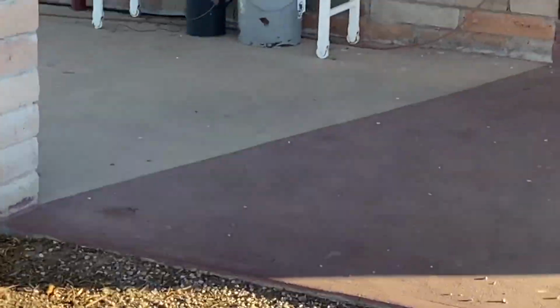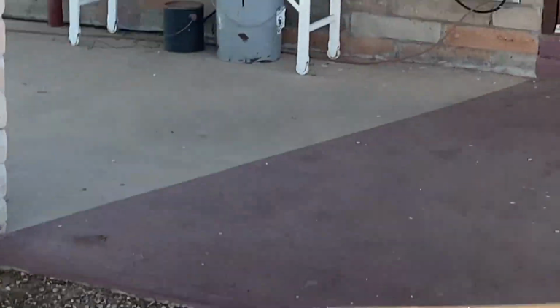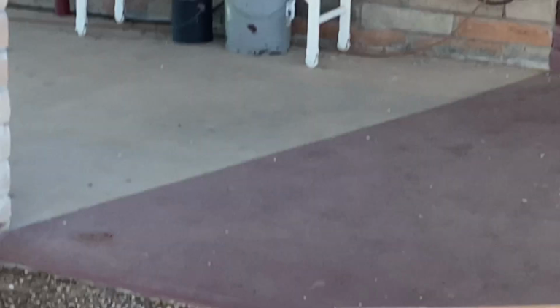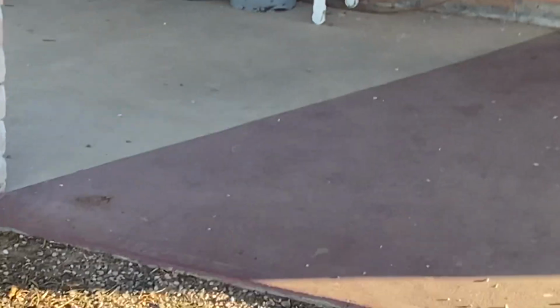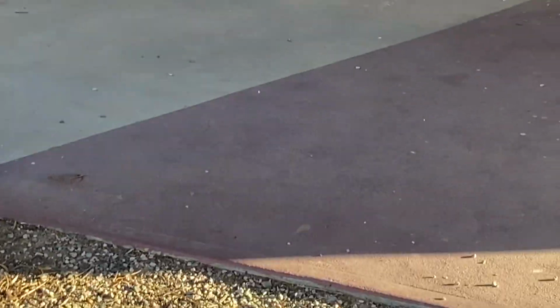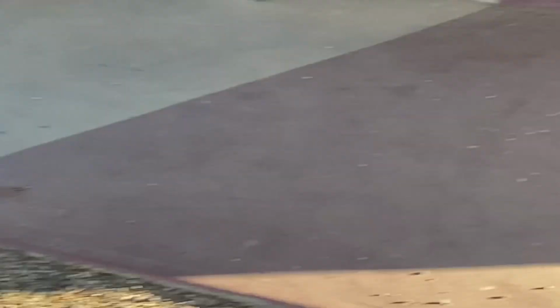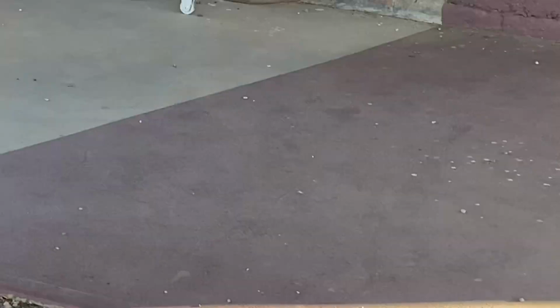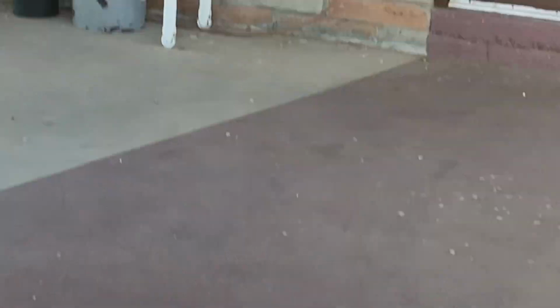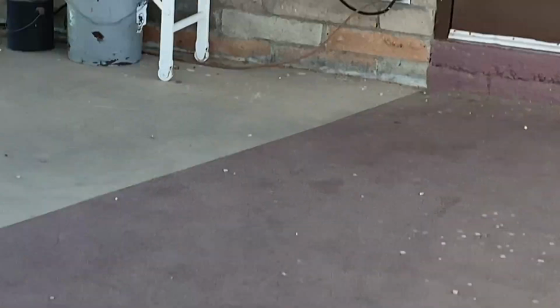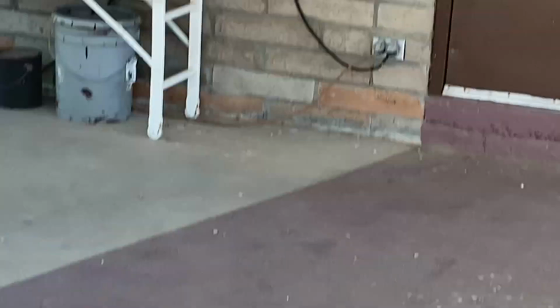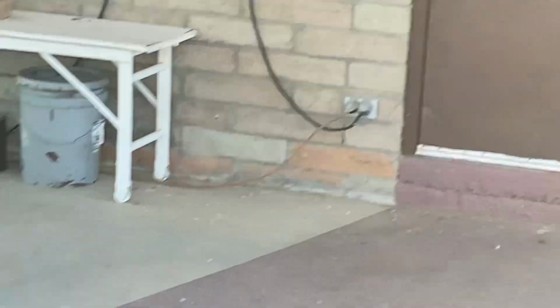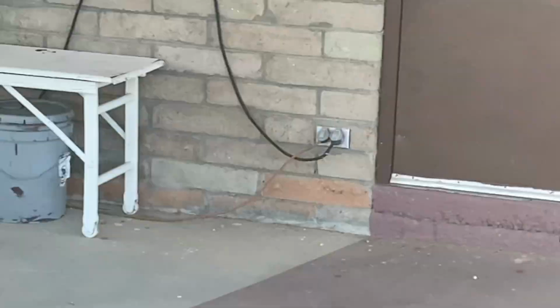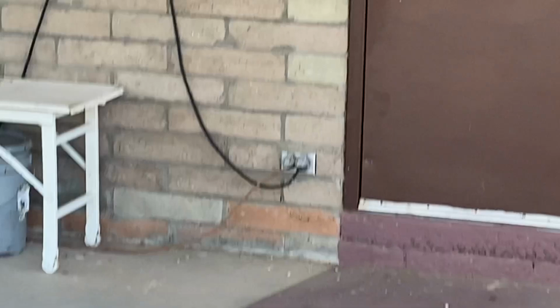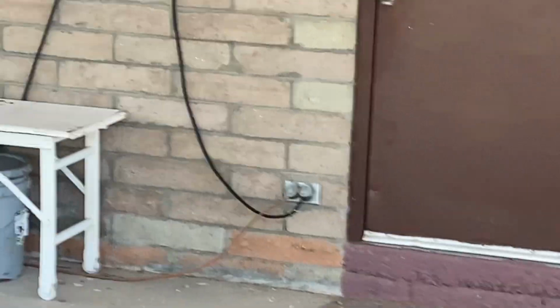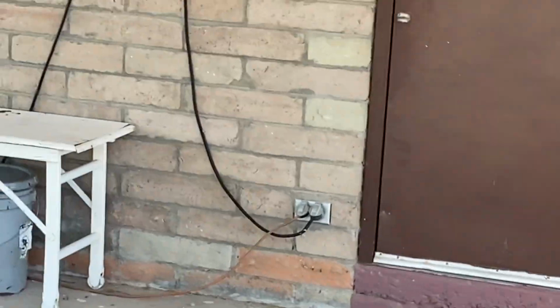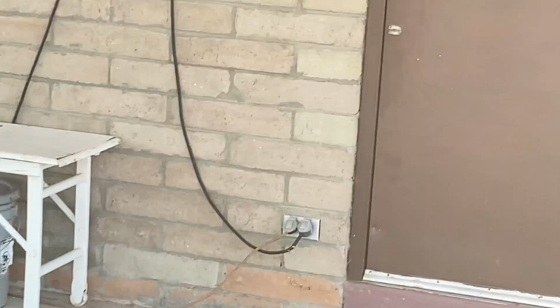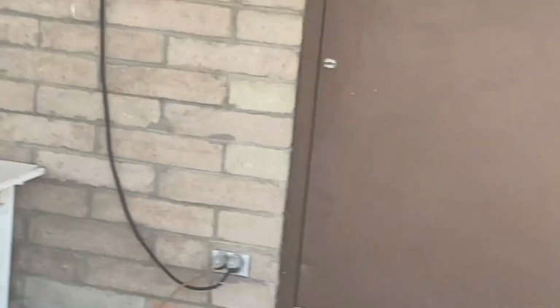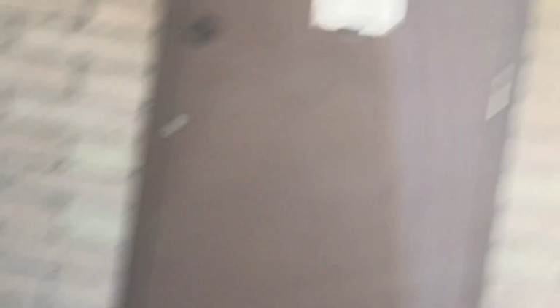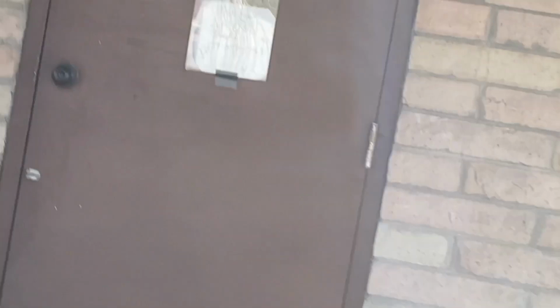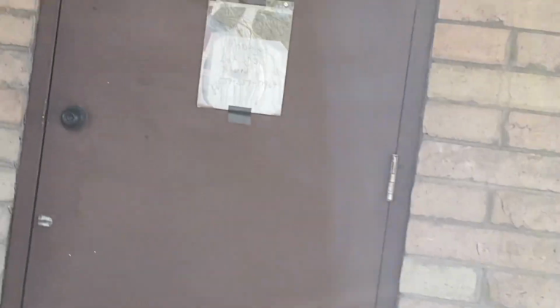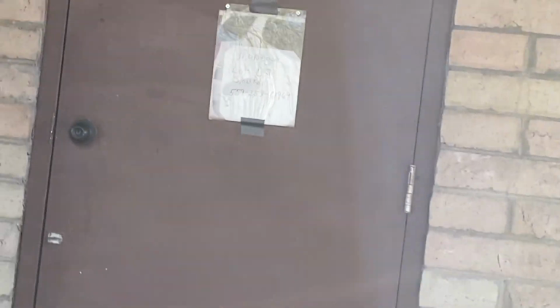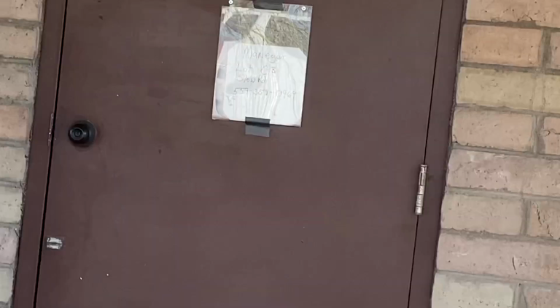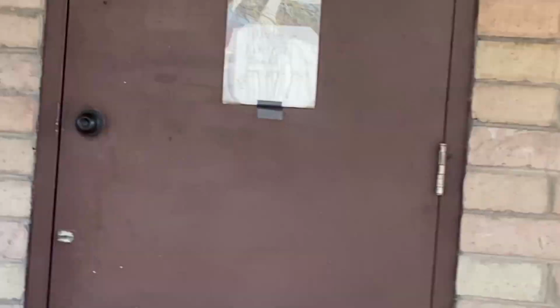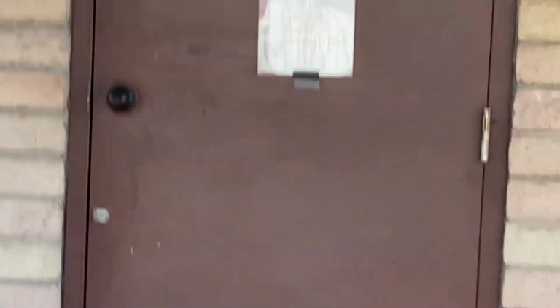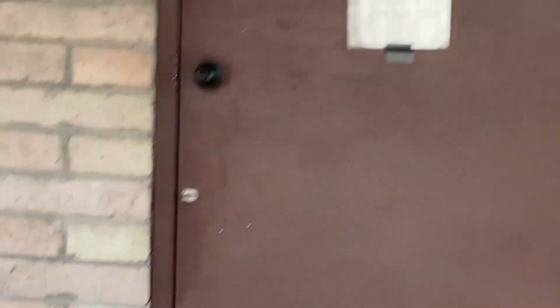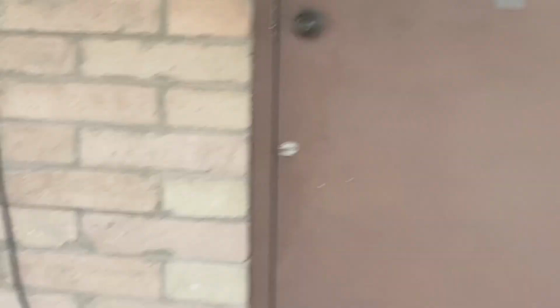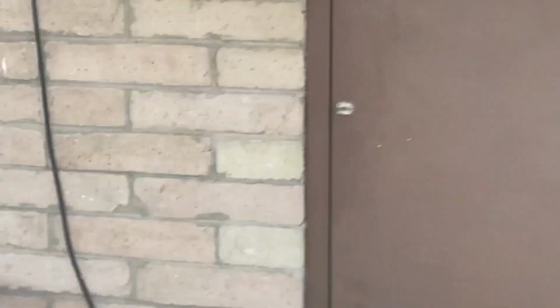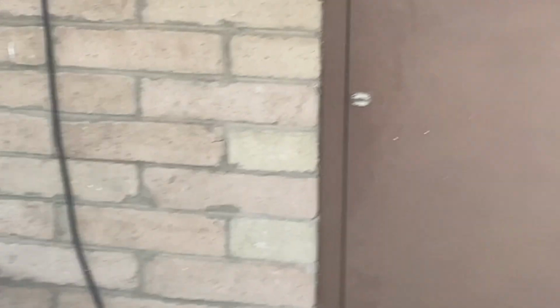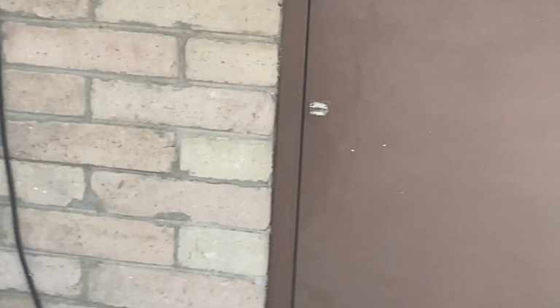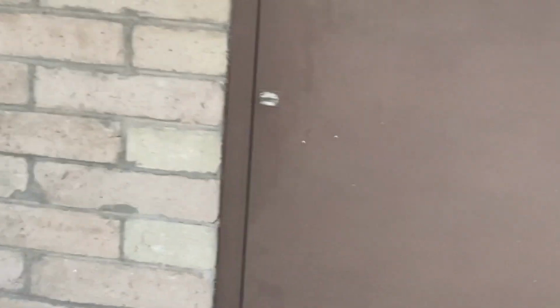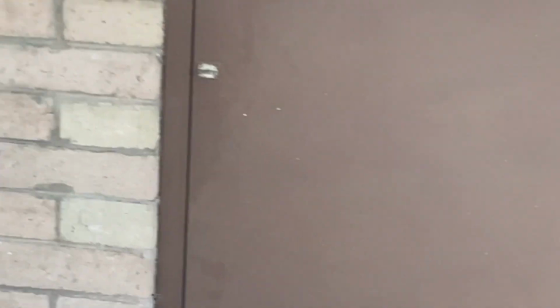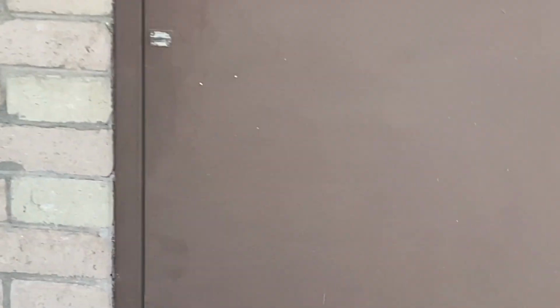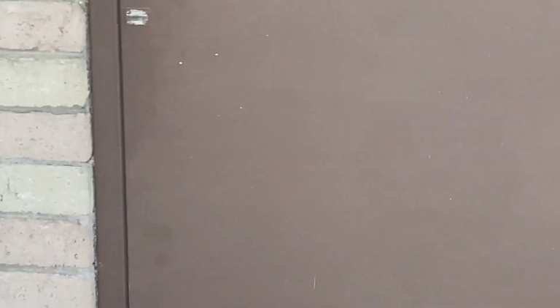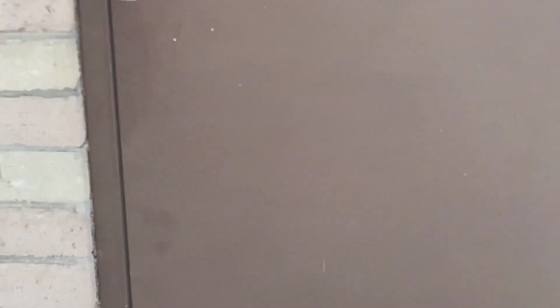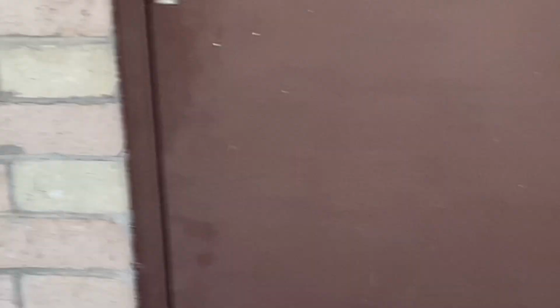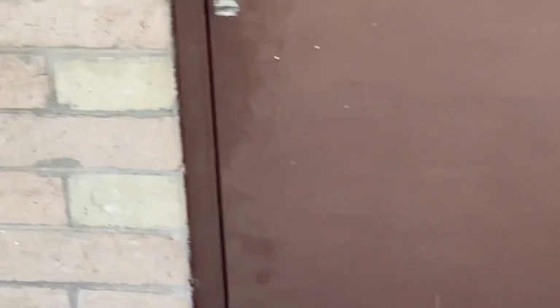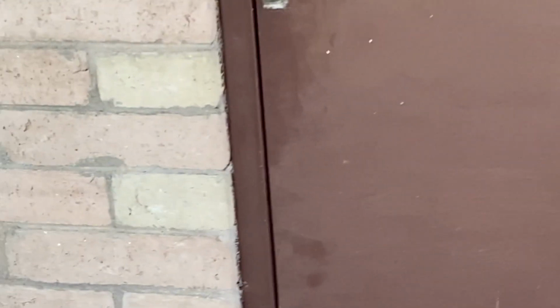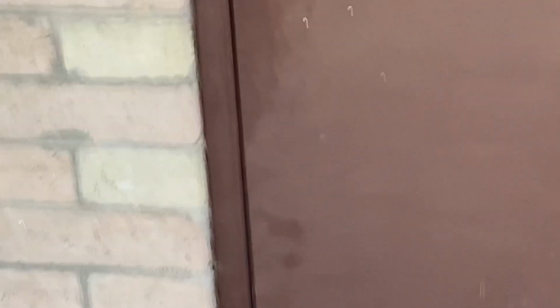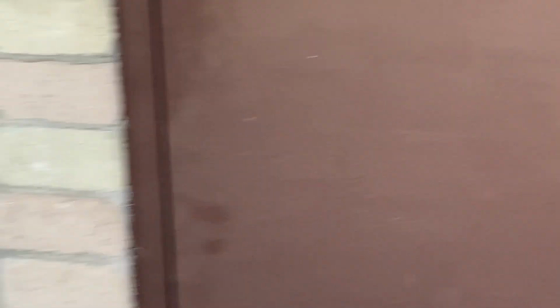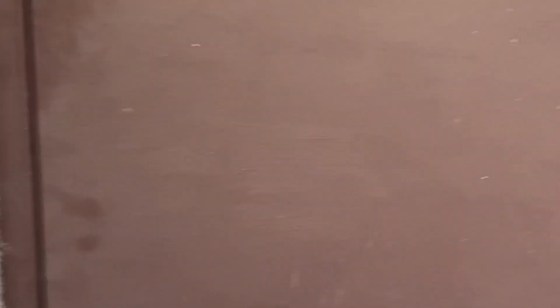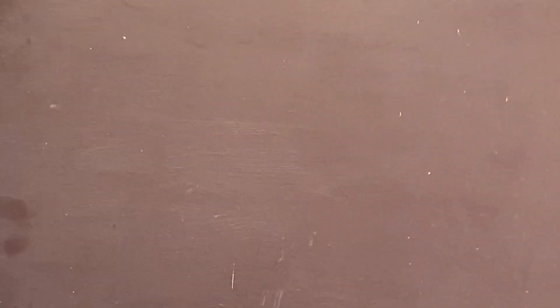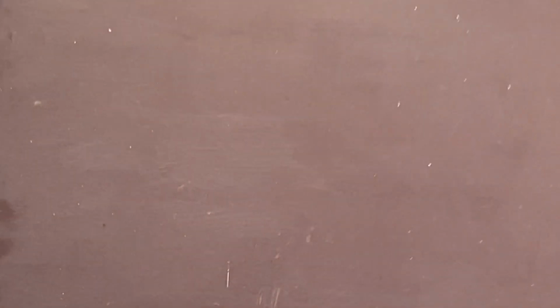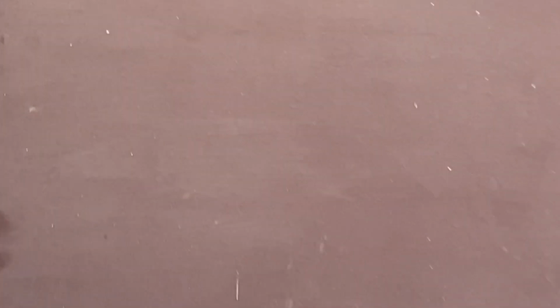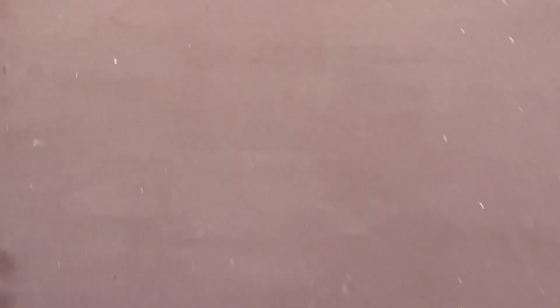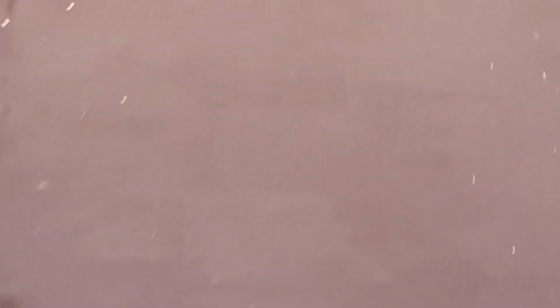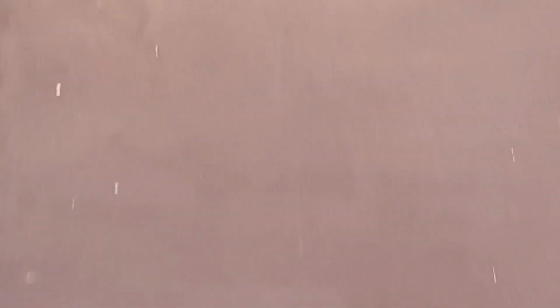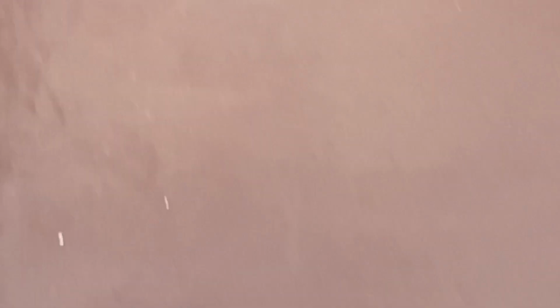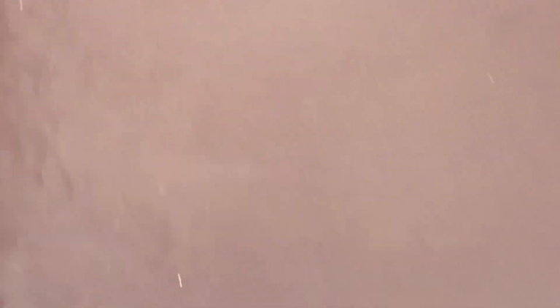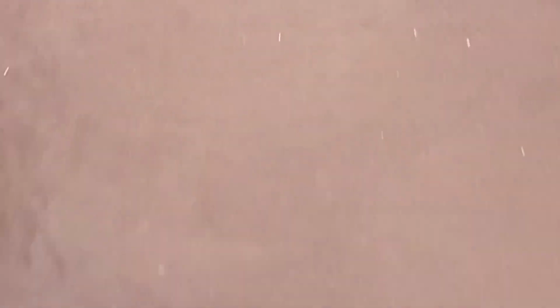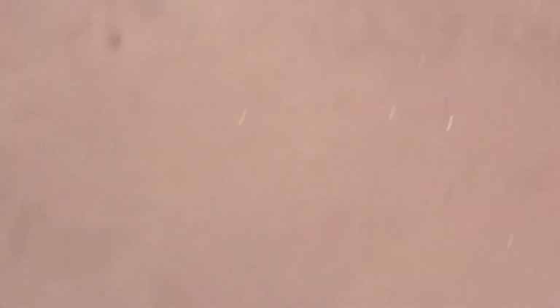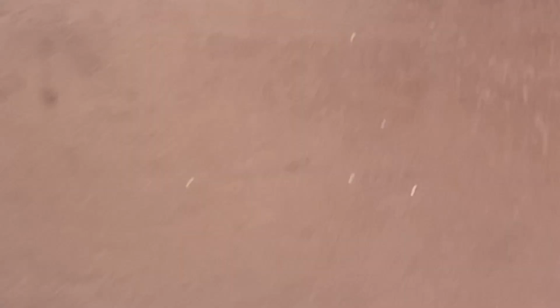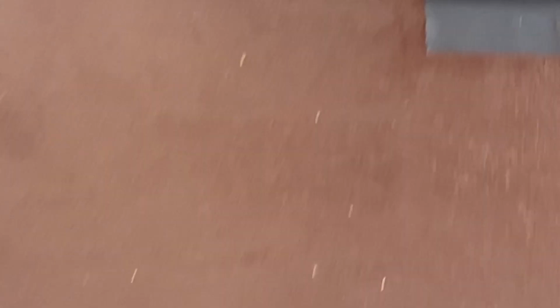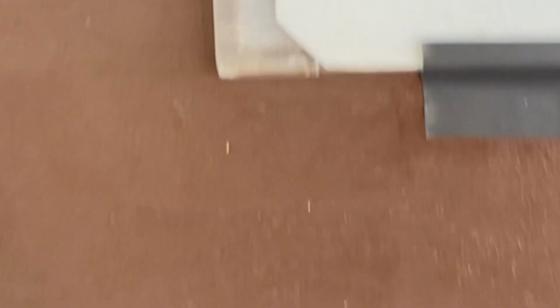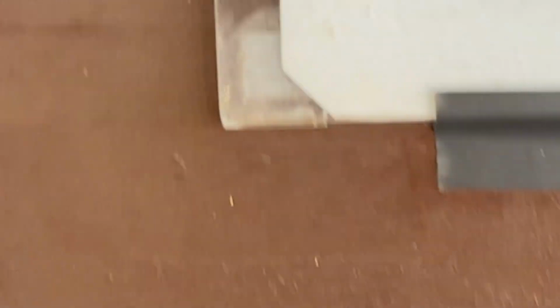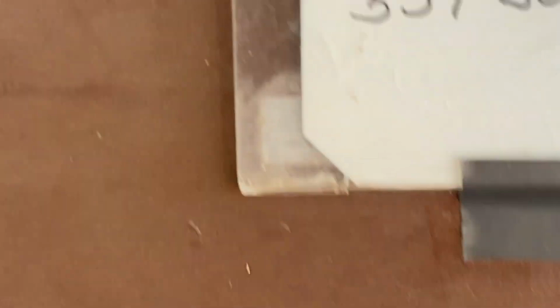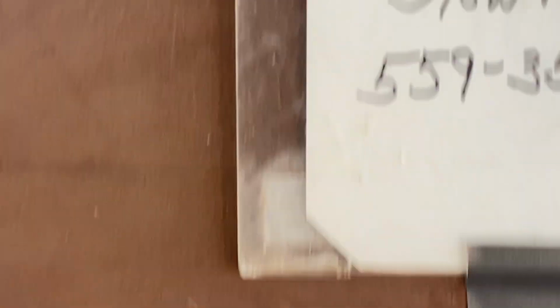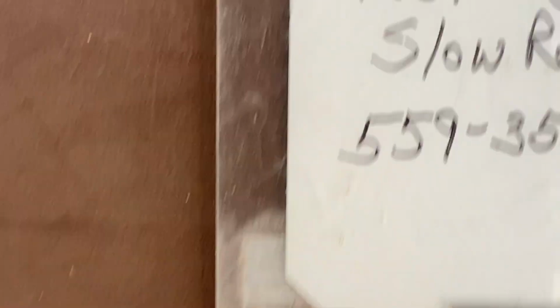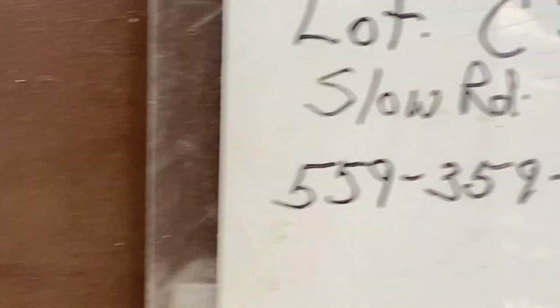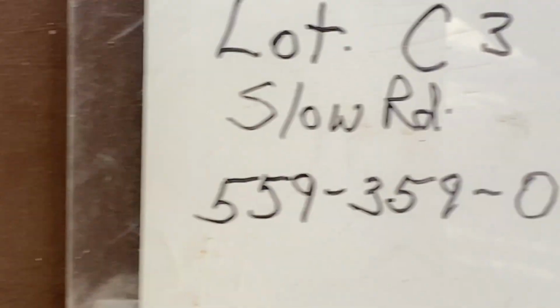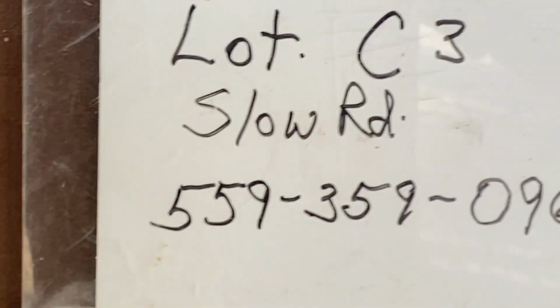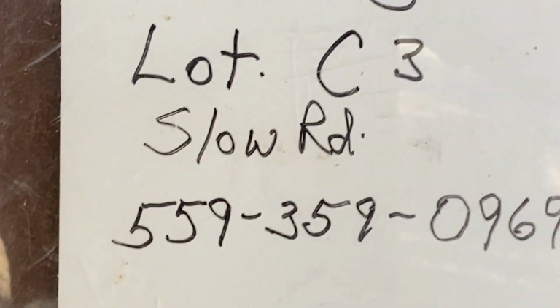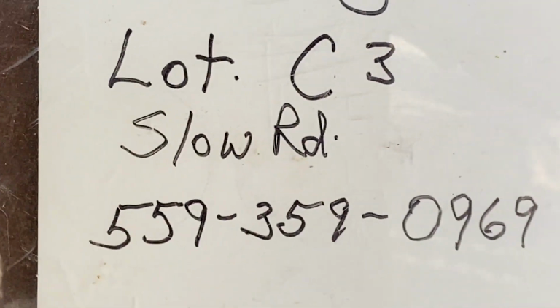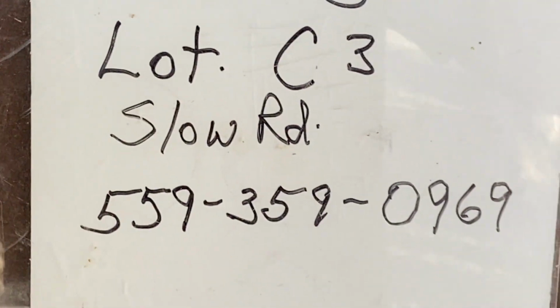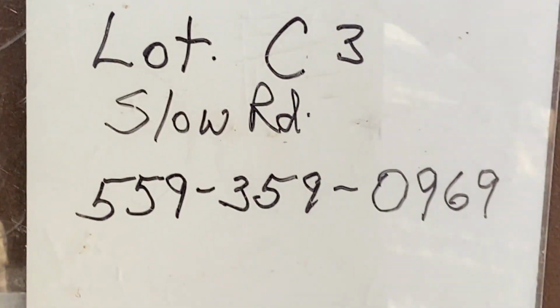Manager — Lot C3, on Slow Road. That's what it says.